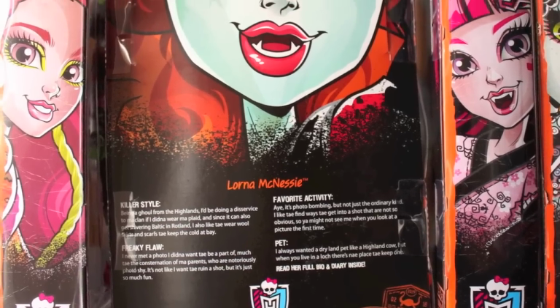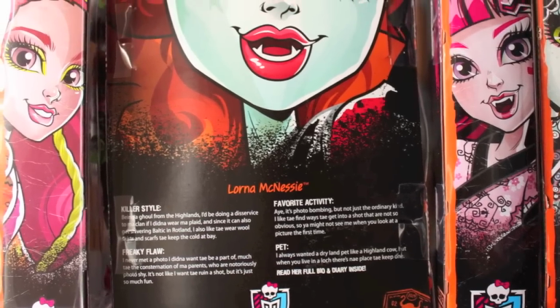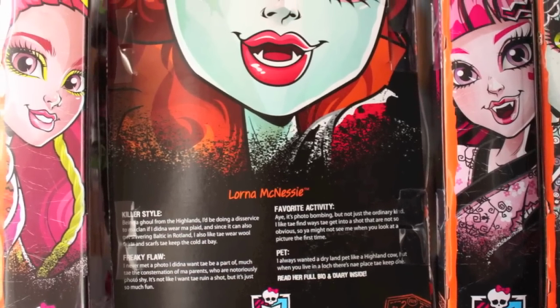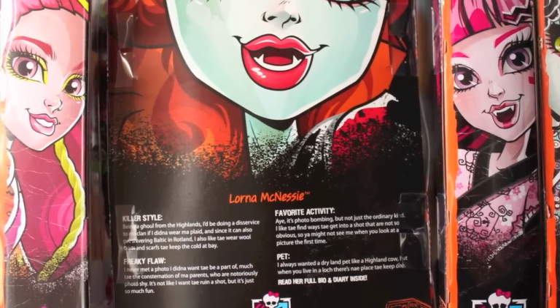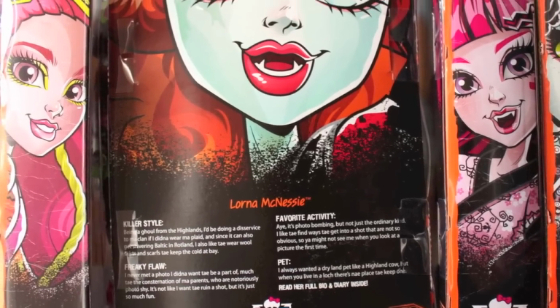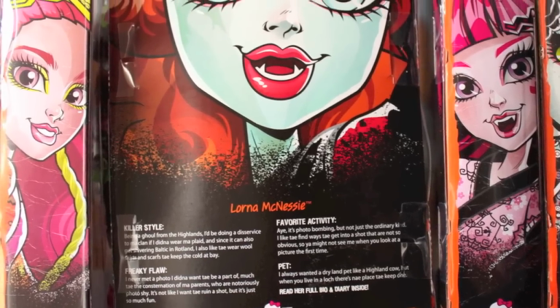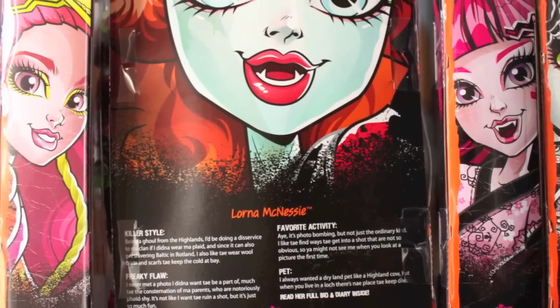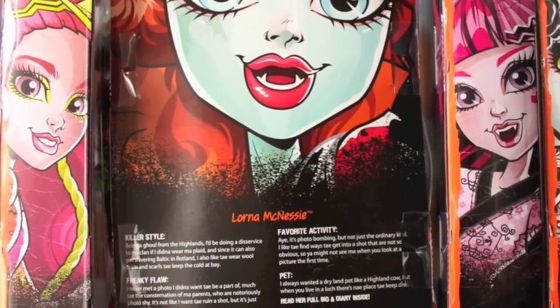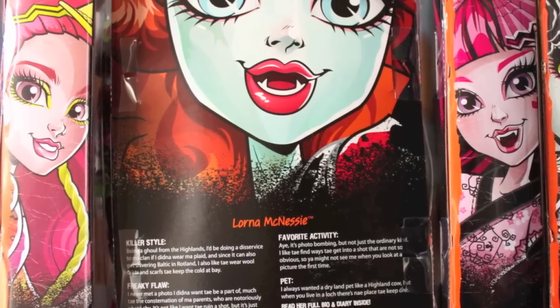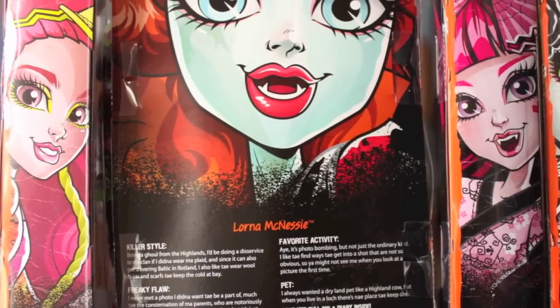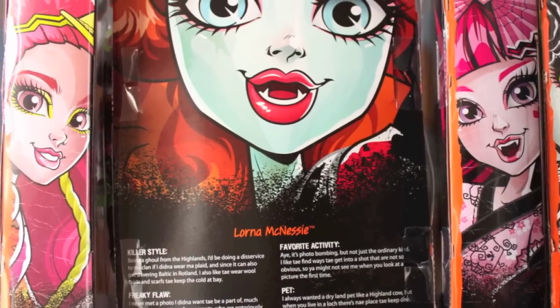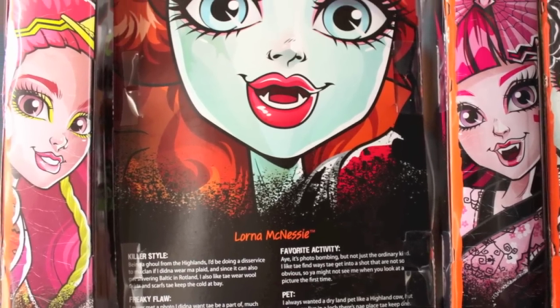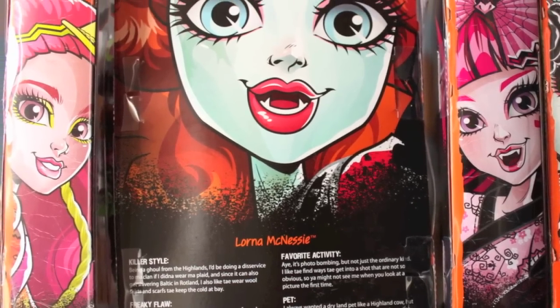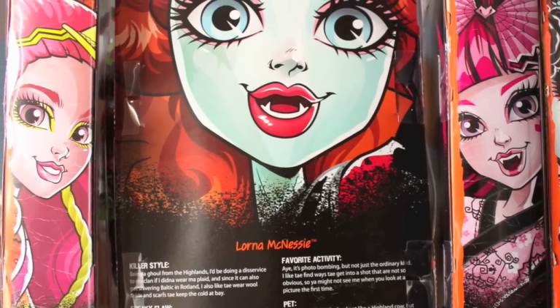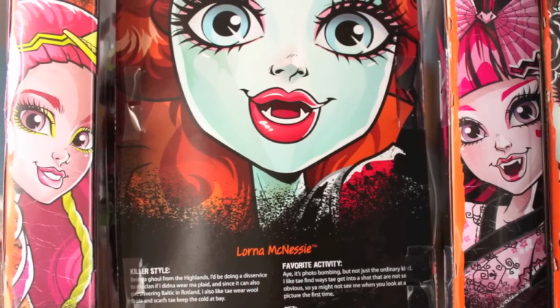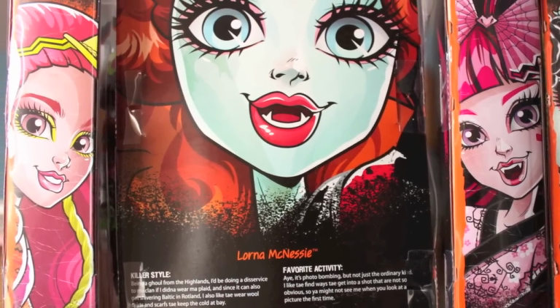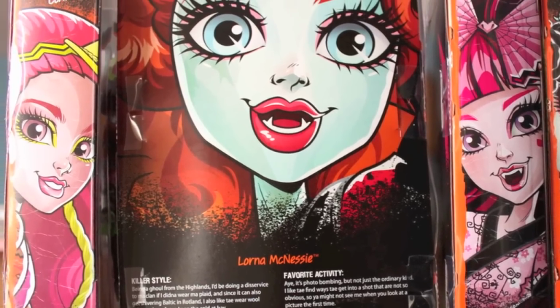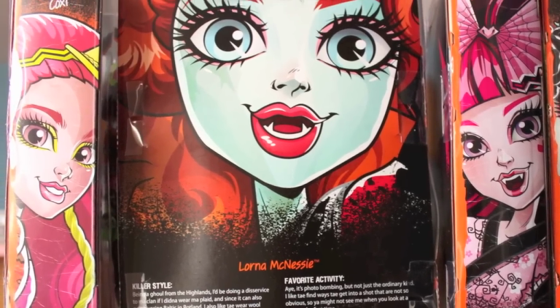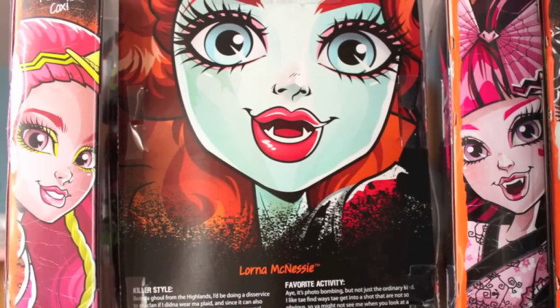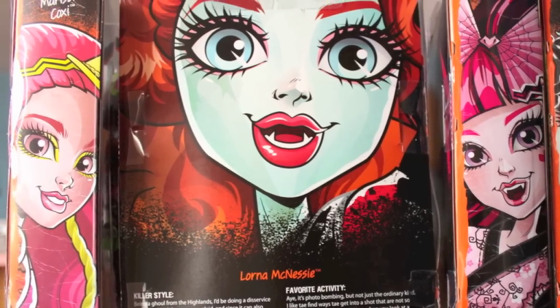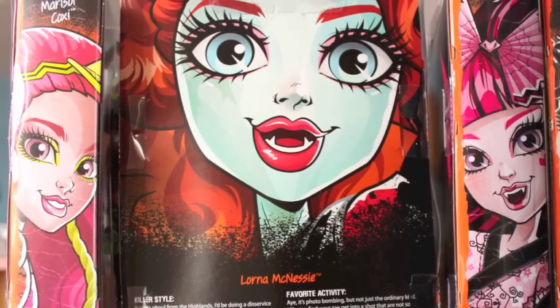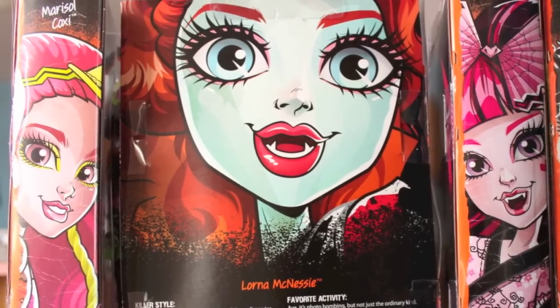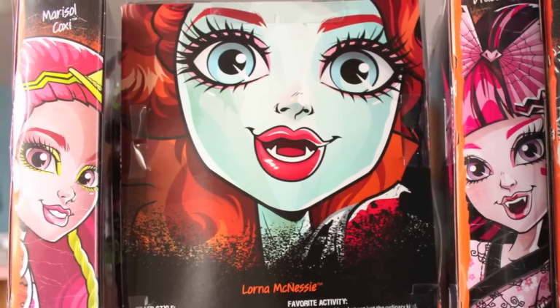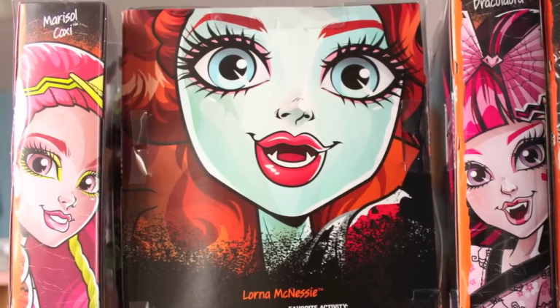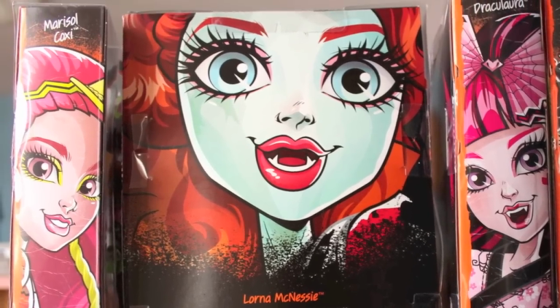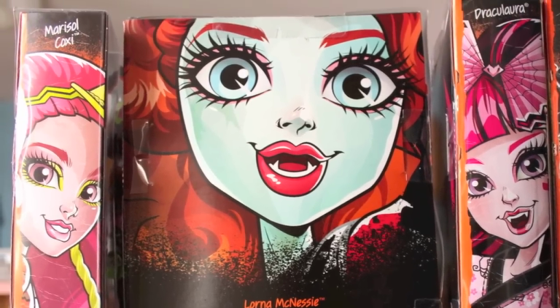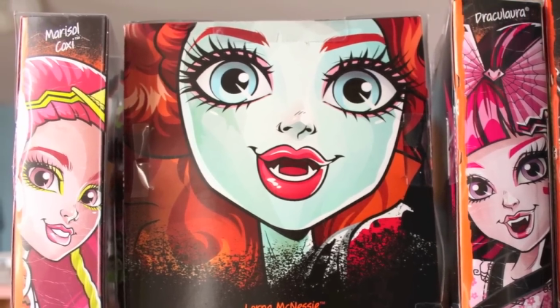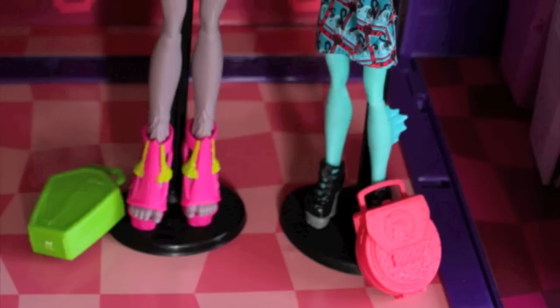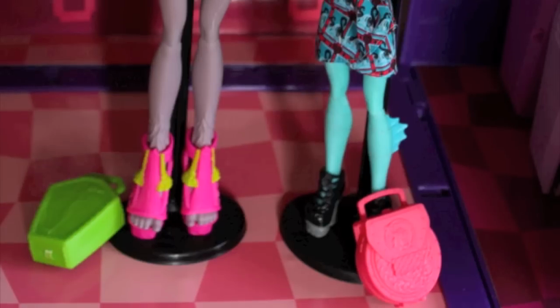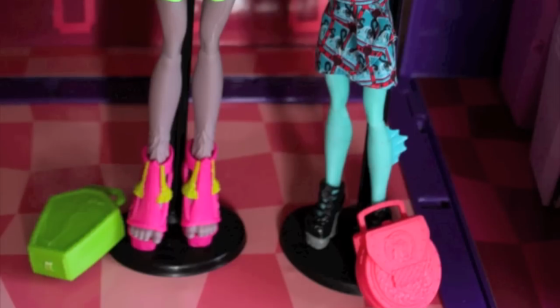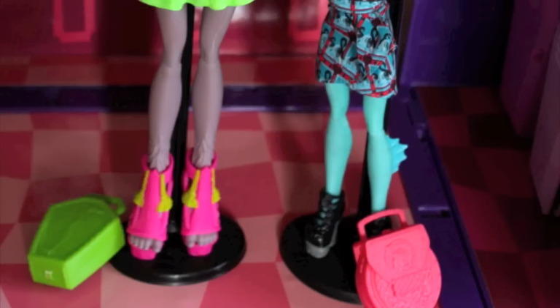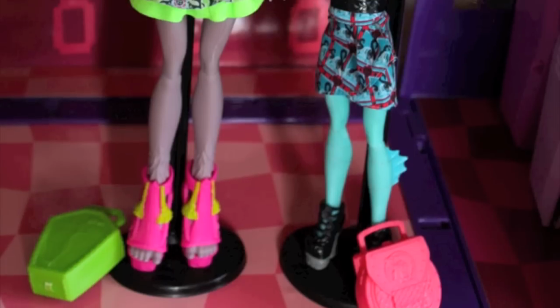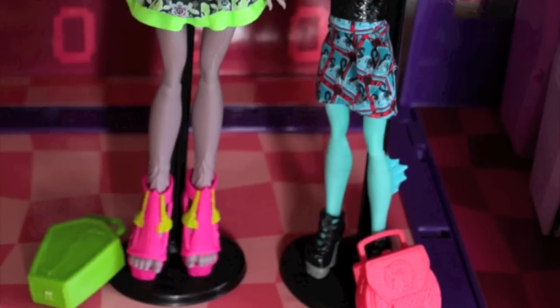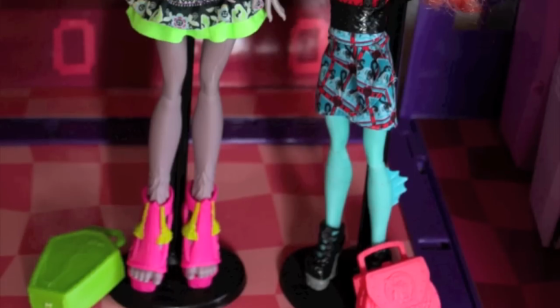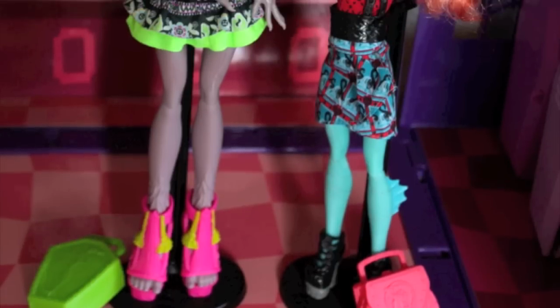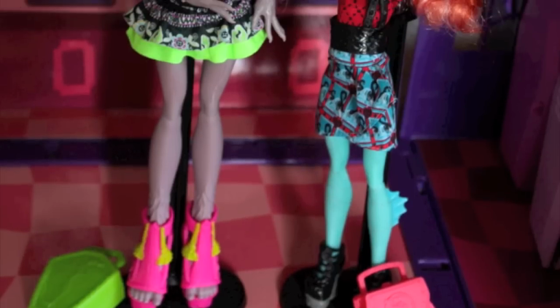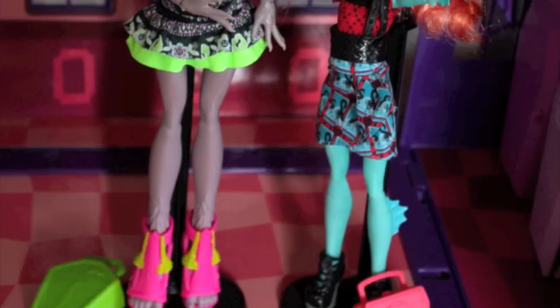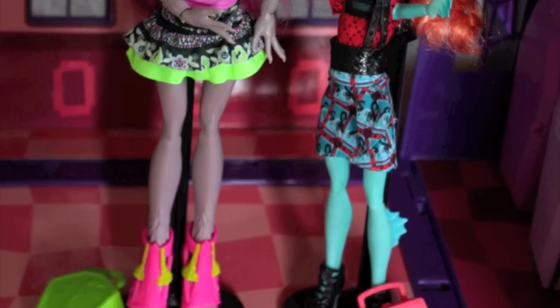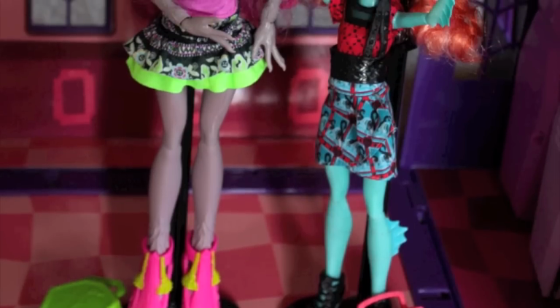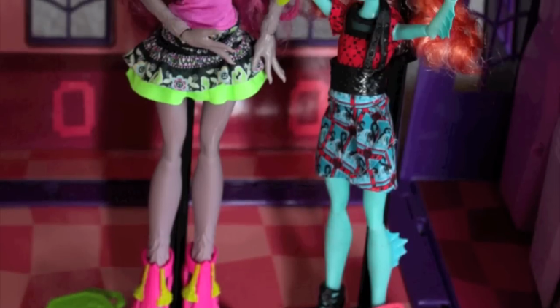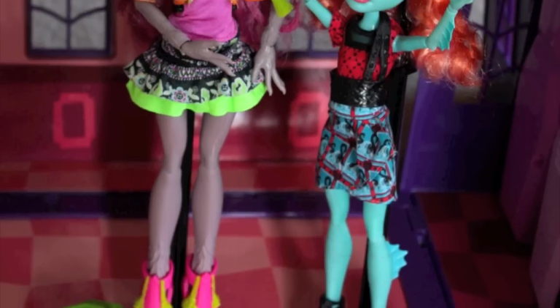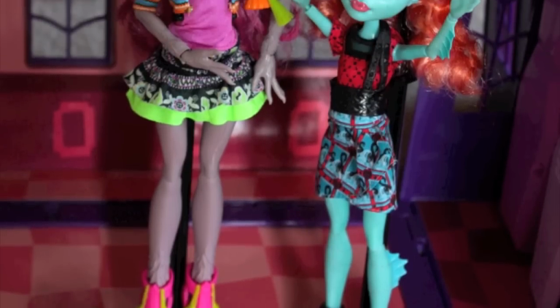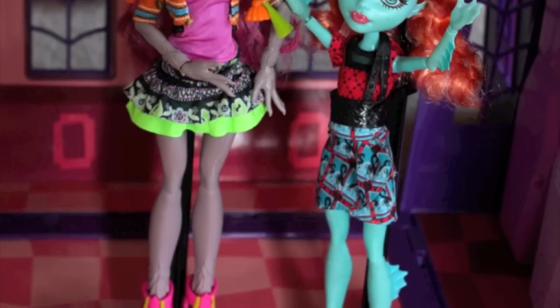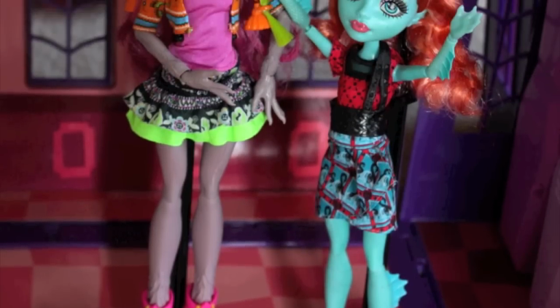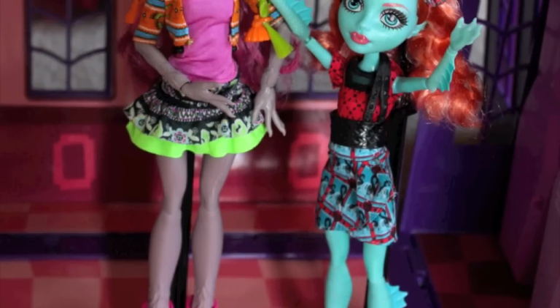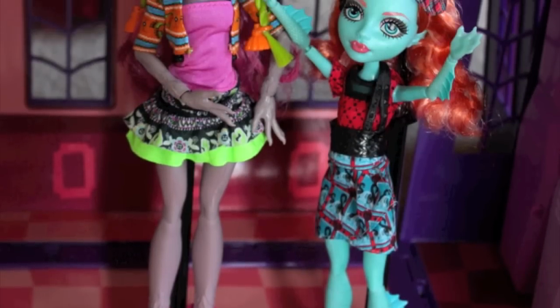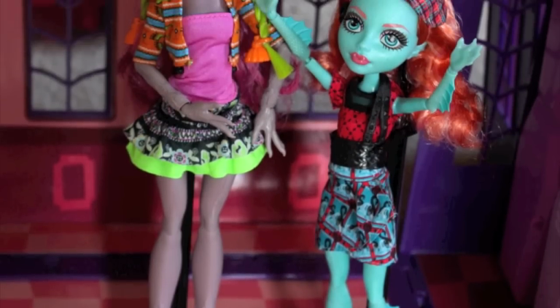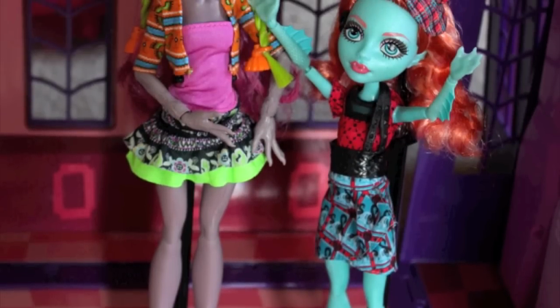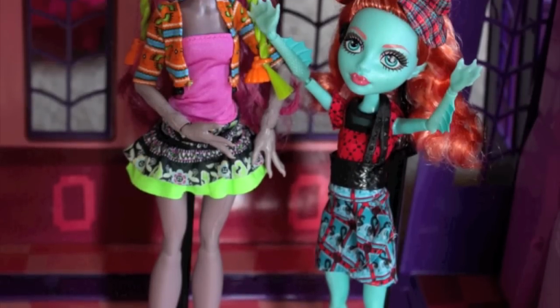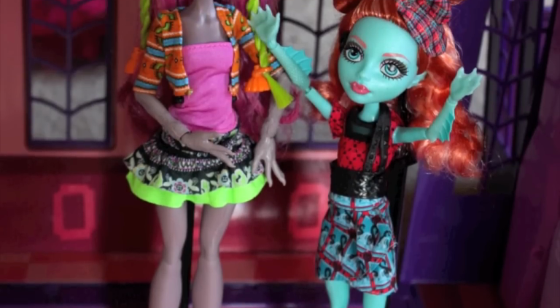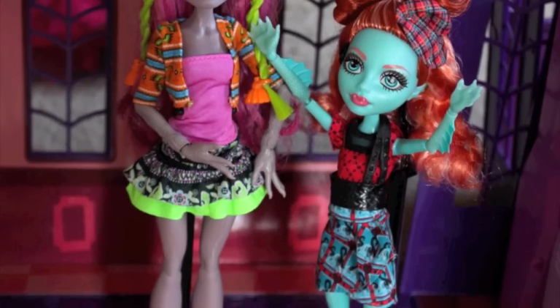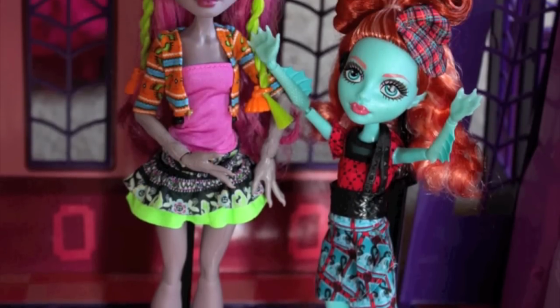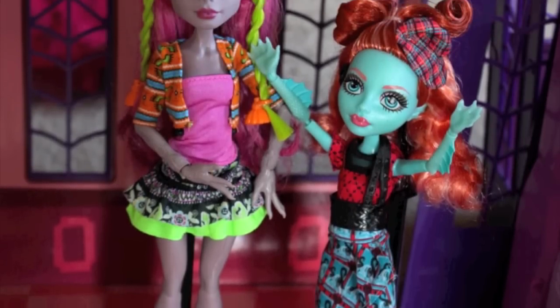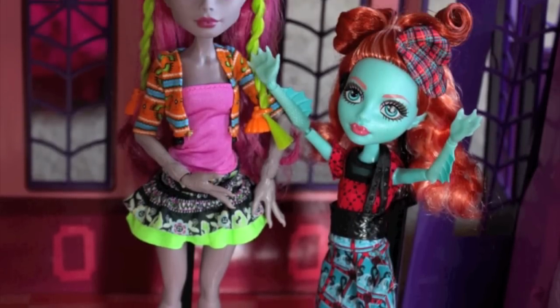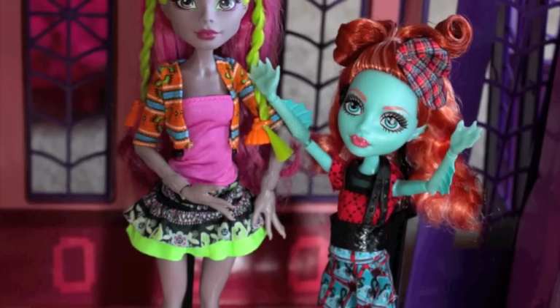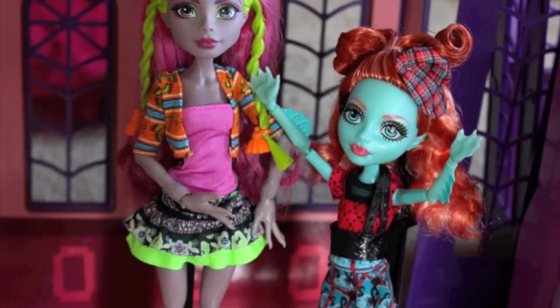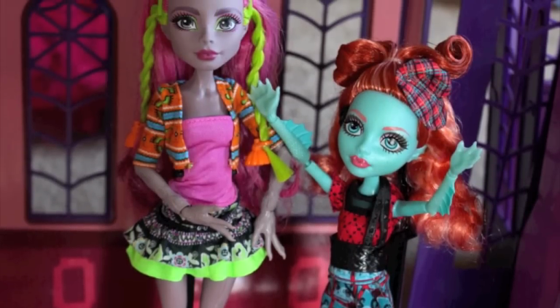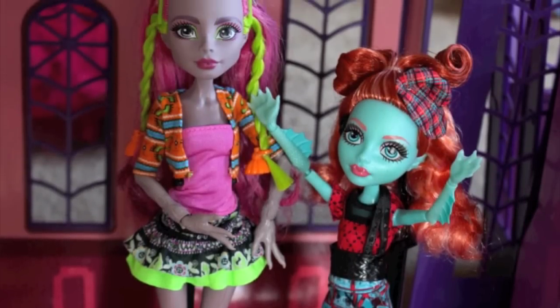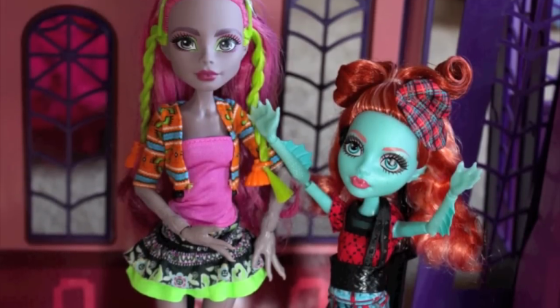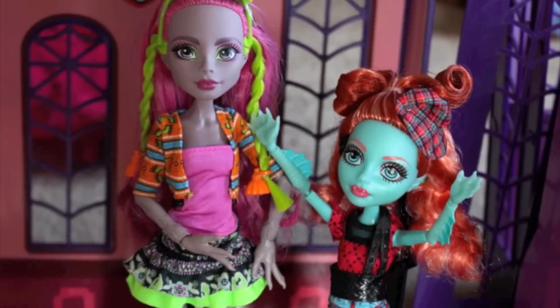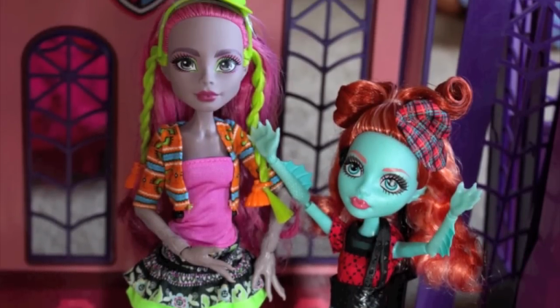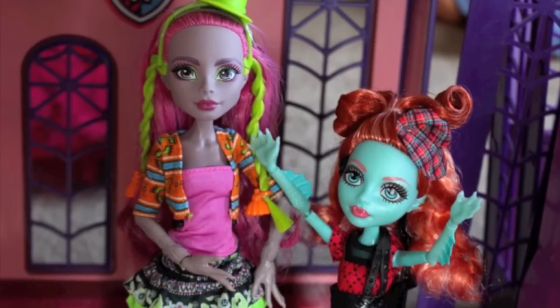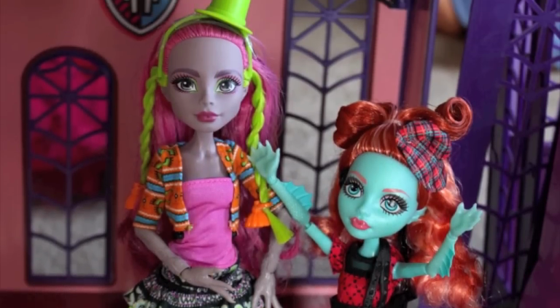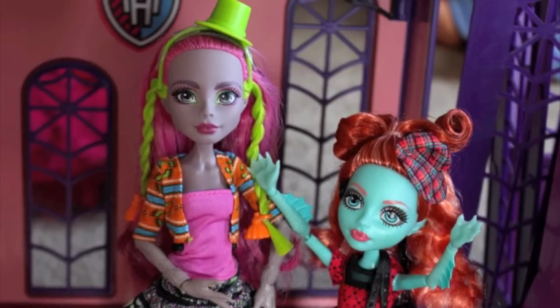Height wise, she's the same size as the little sisters — so Claudine's little sister, Twyla — that's her height.